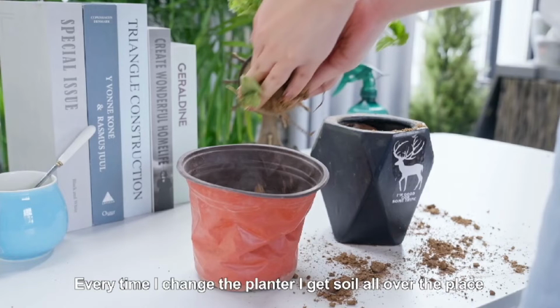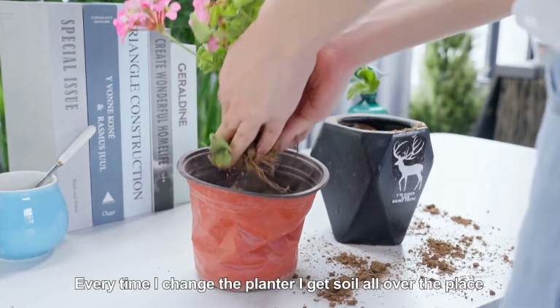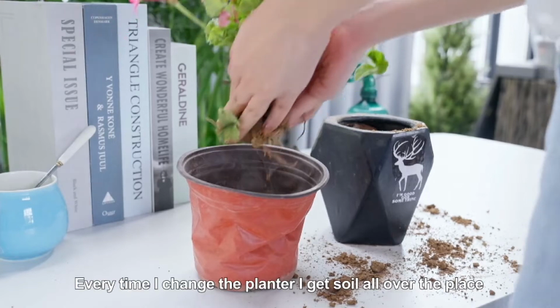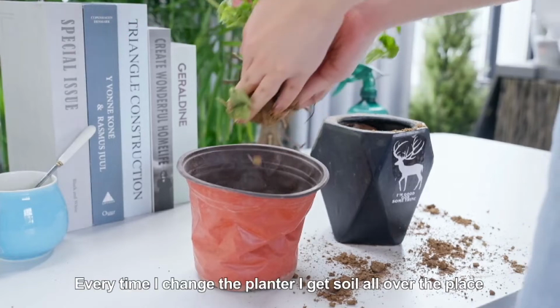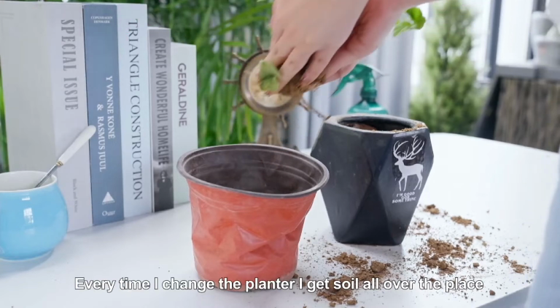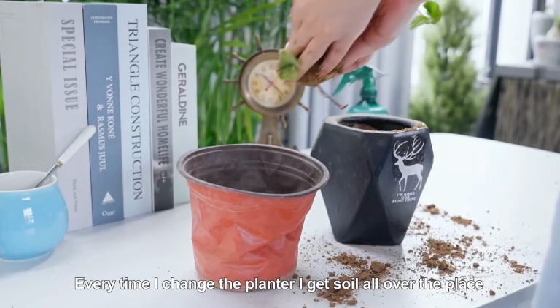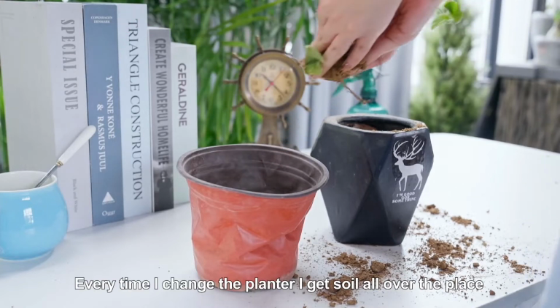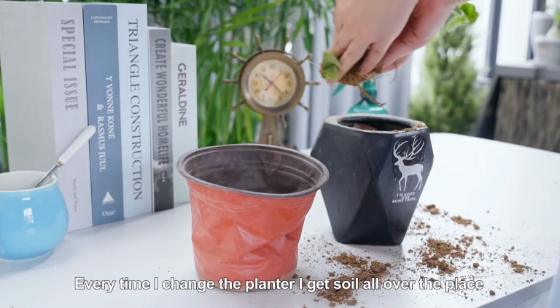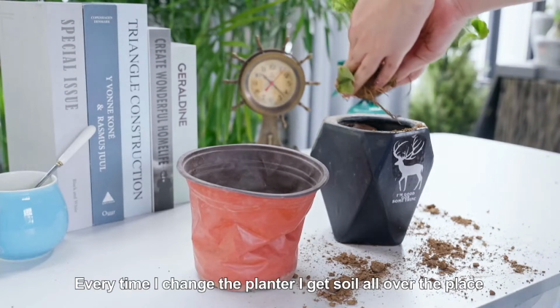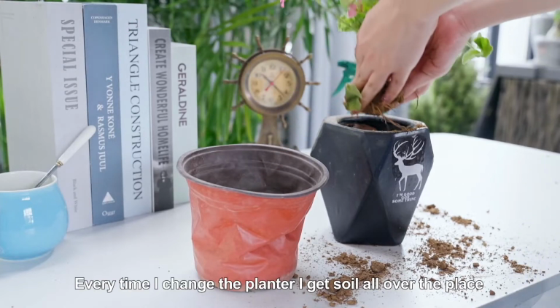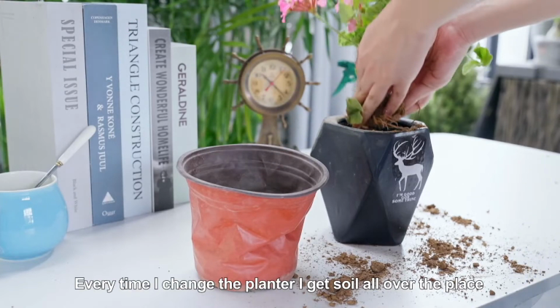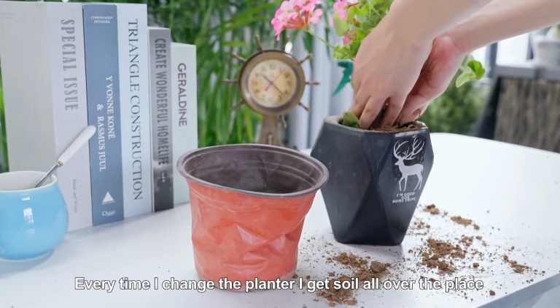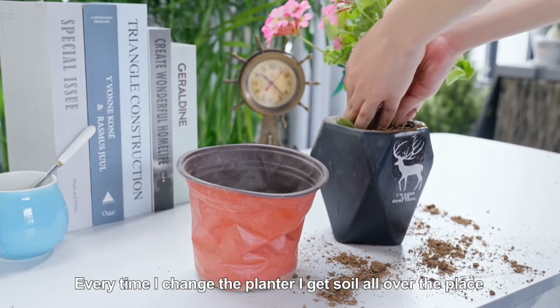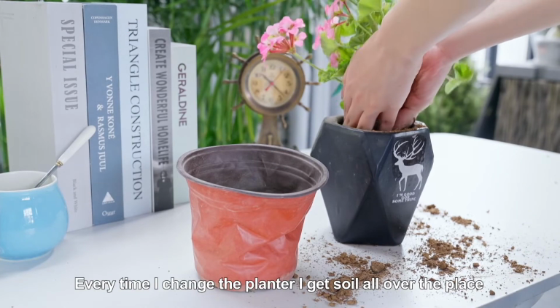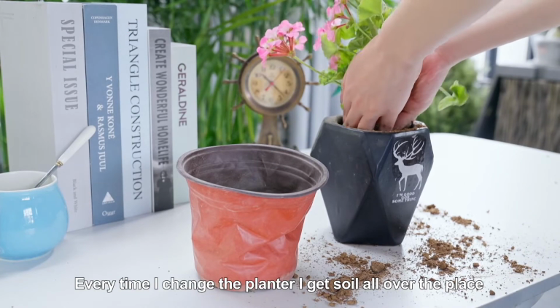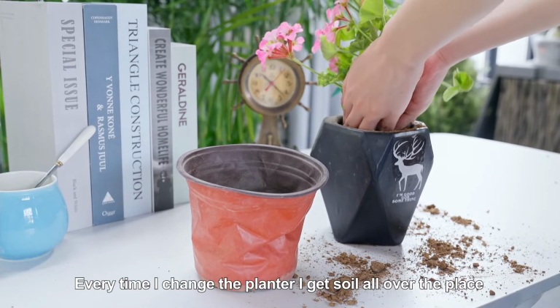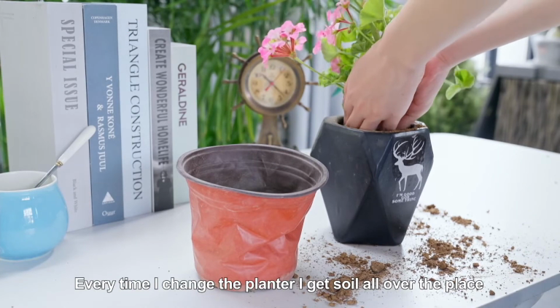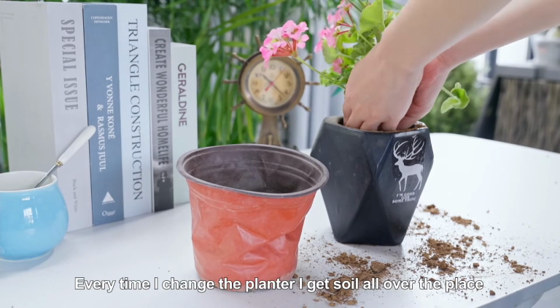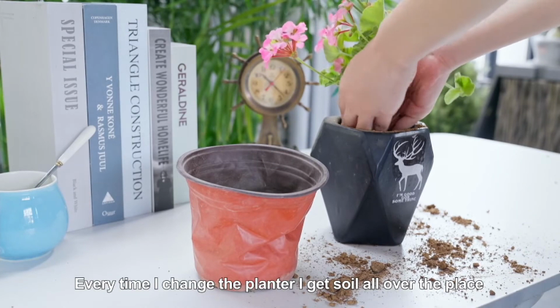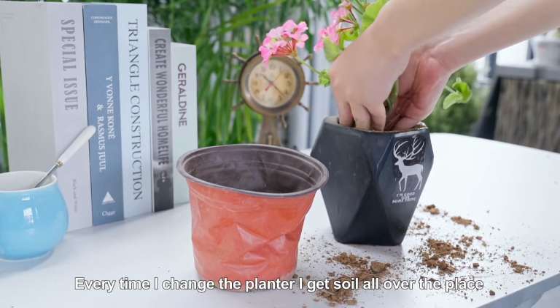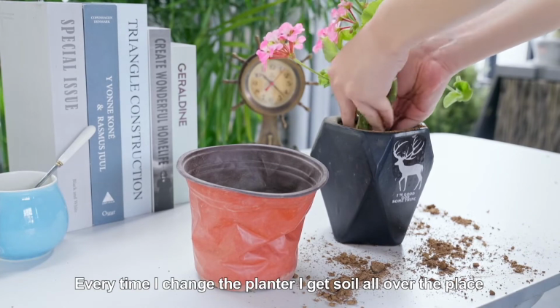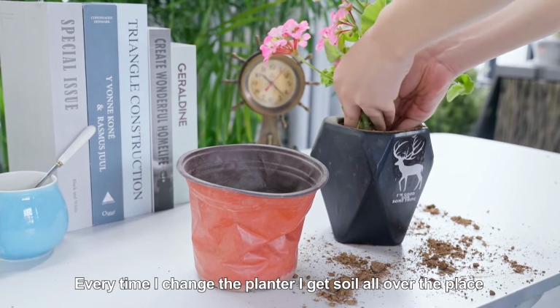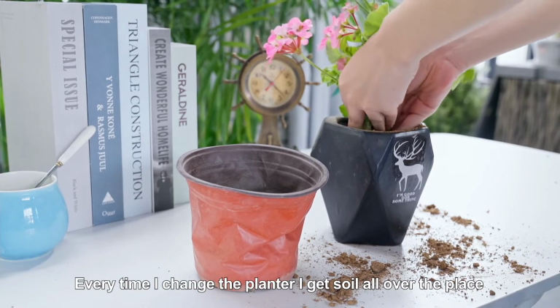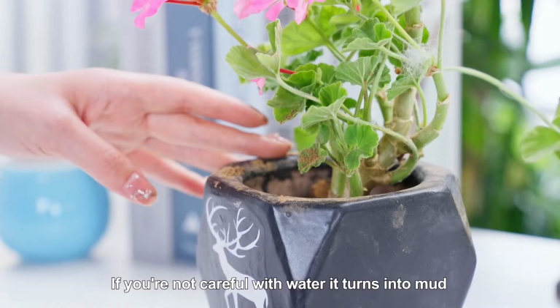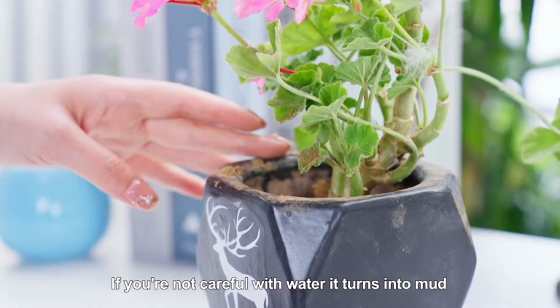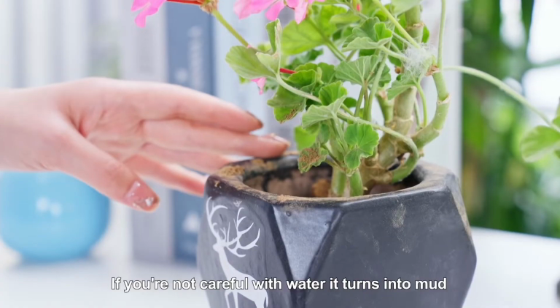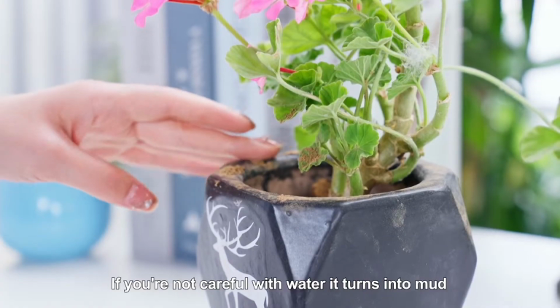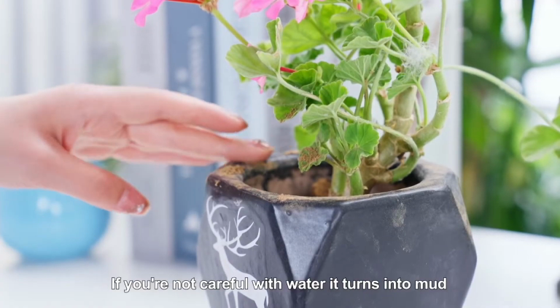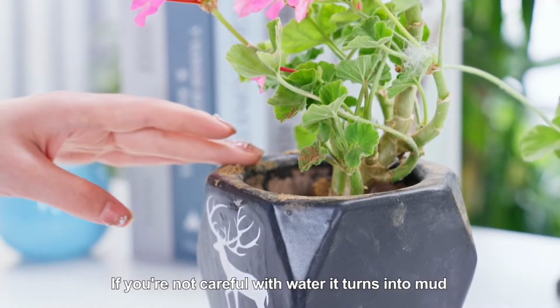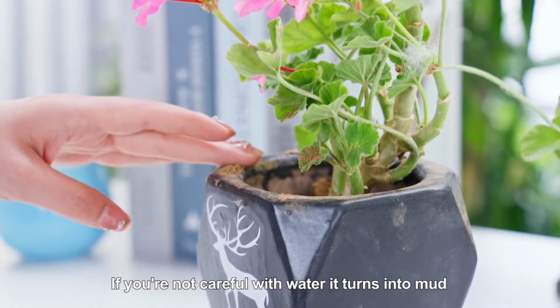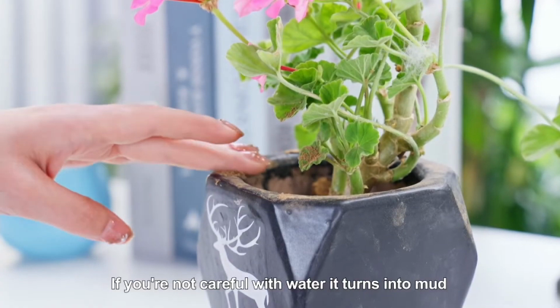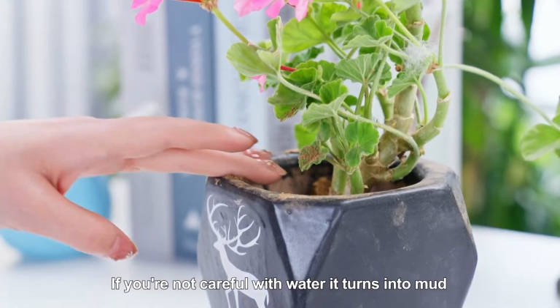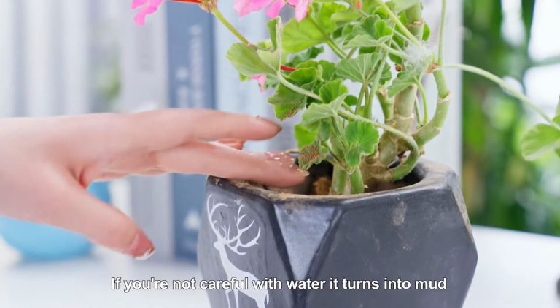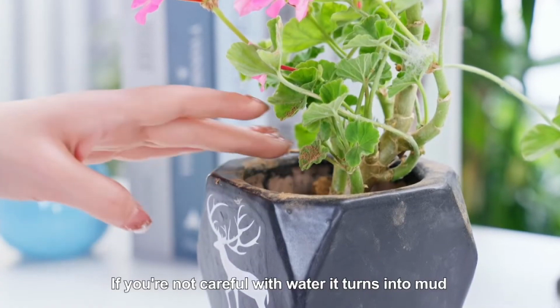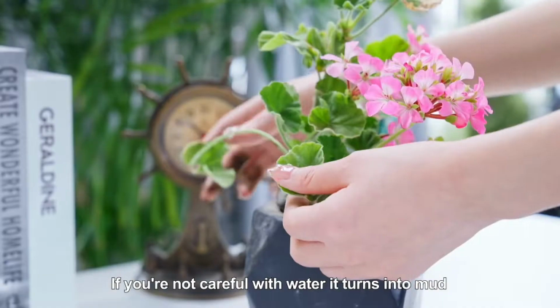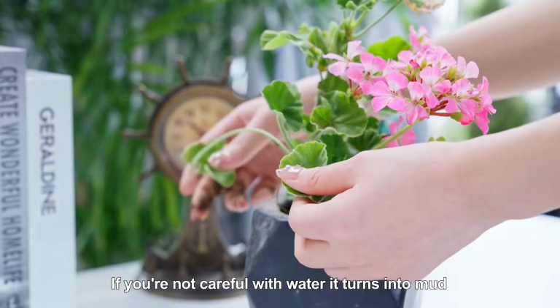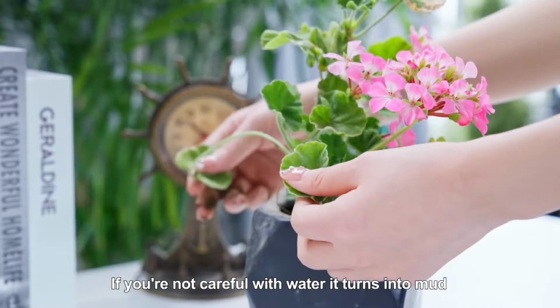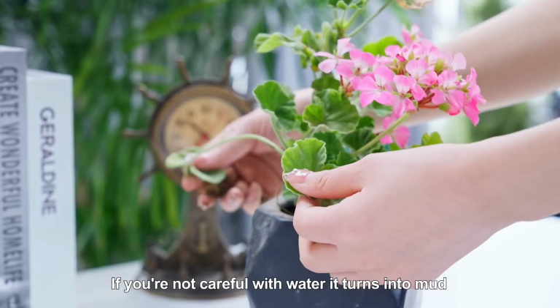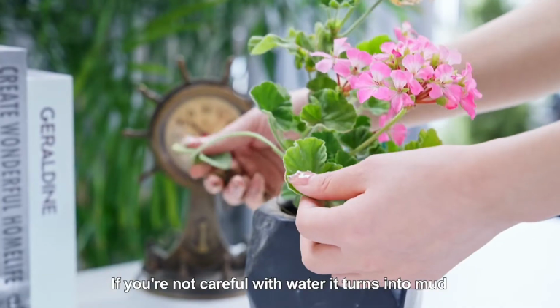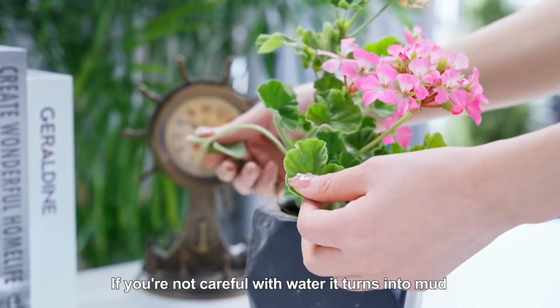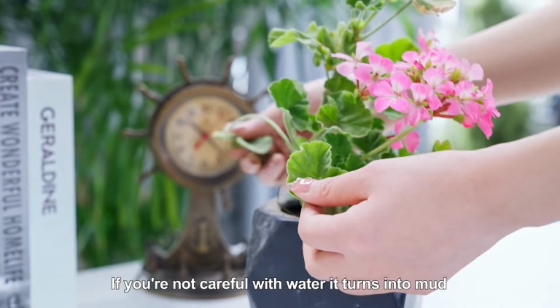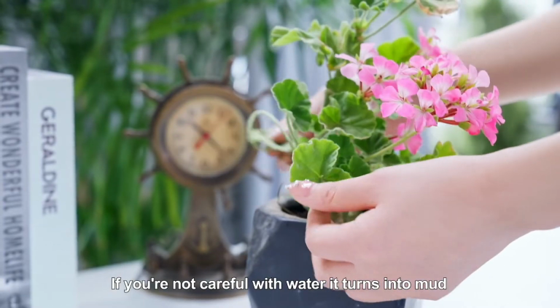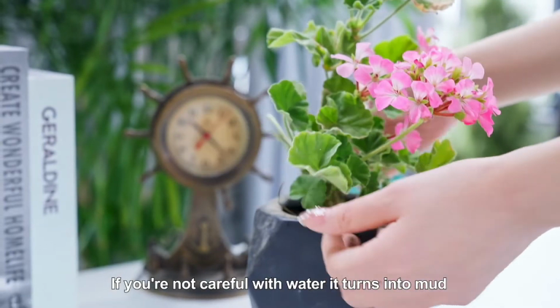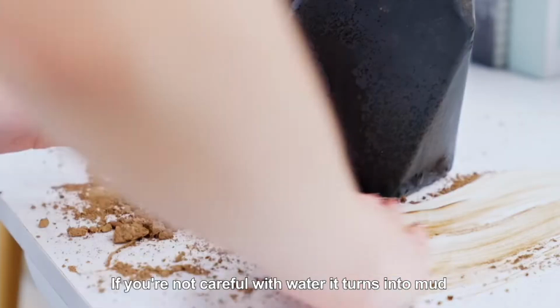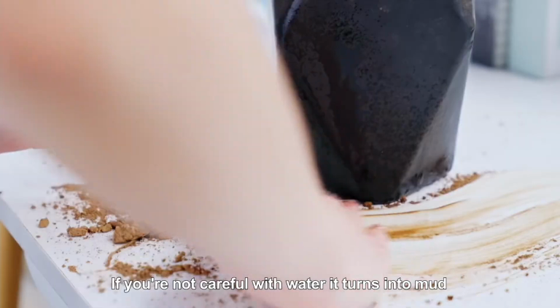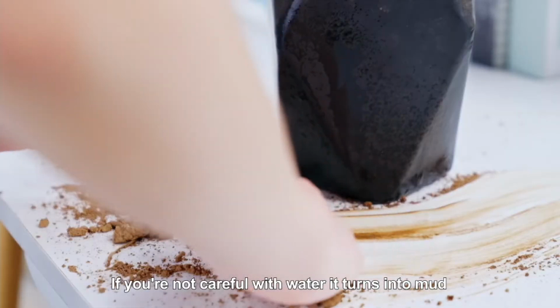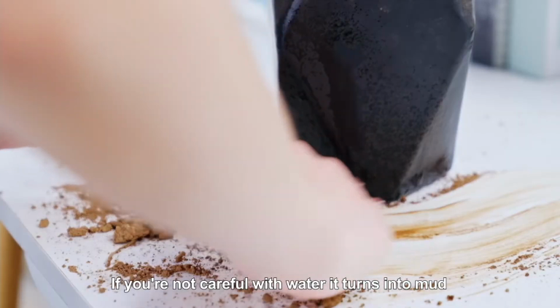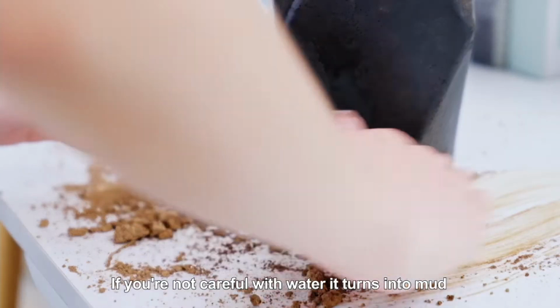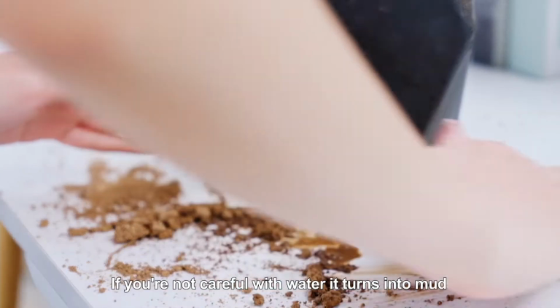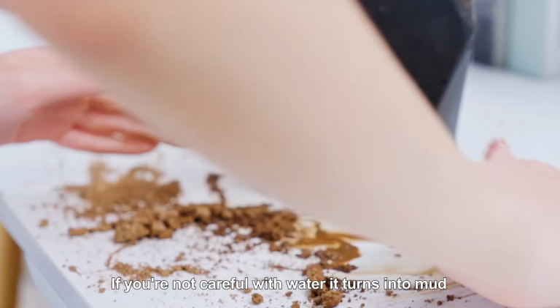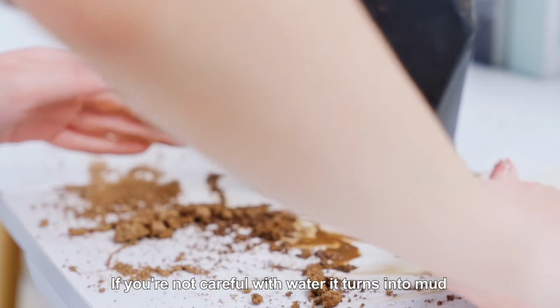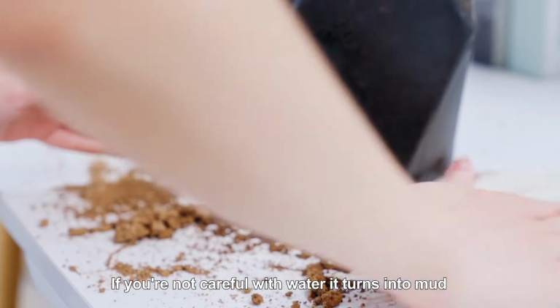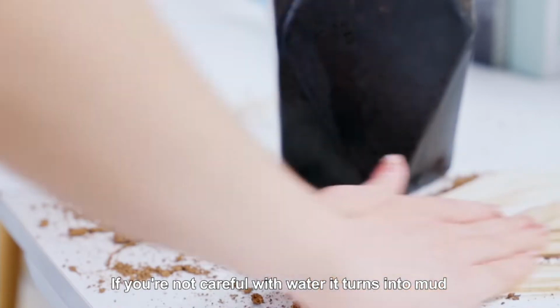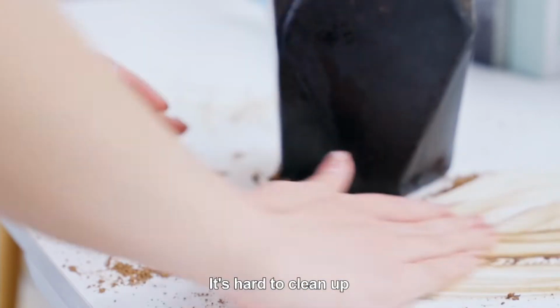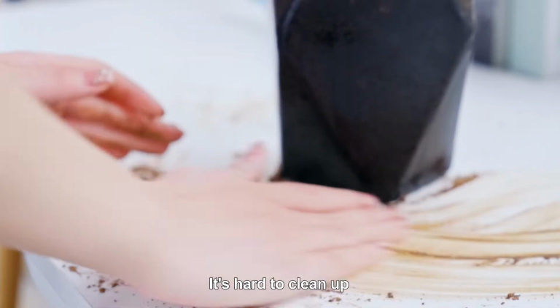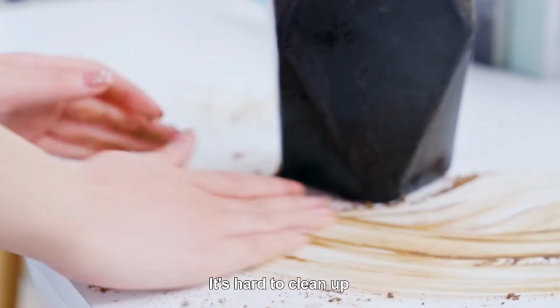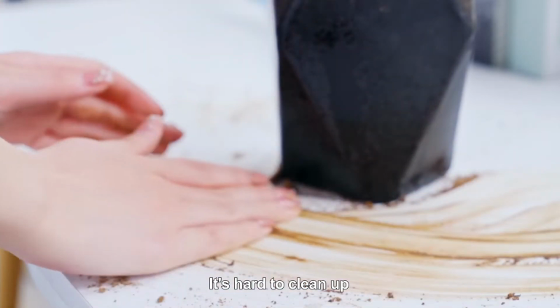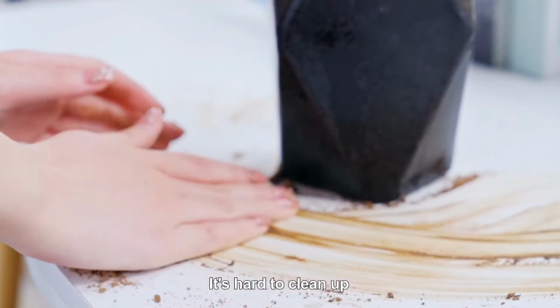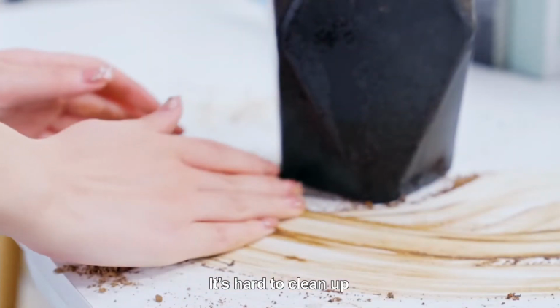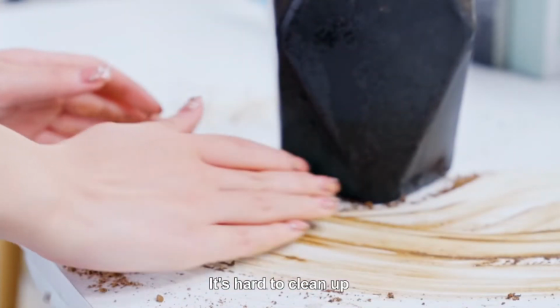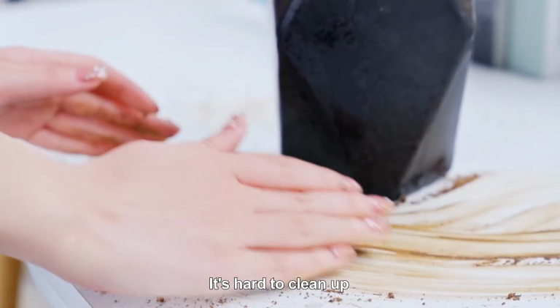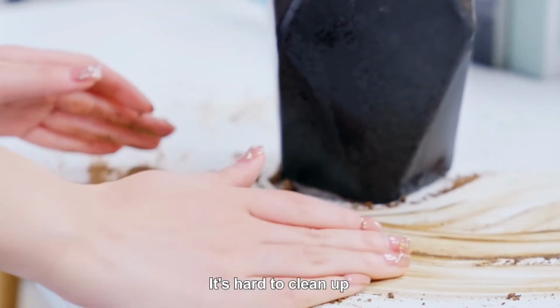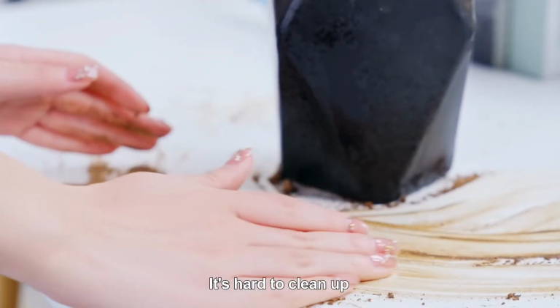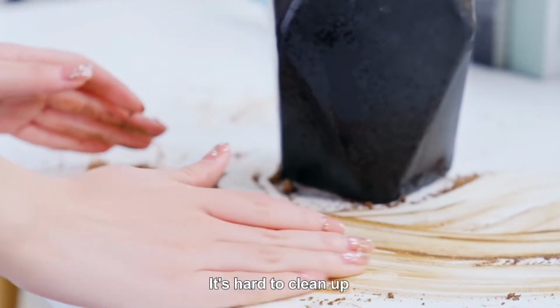The planter gets soil all over the place. If you are not careful with water, it turns into mud. It's hard to clean up.